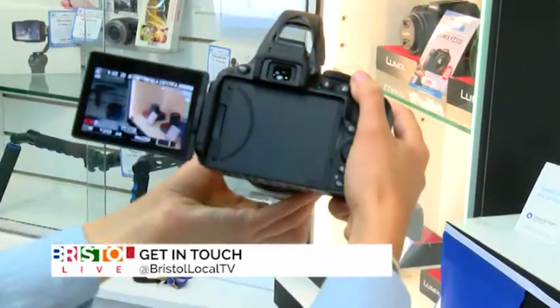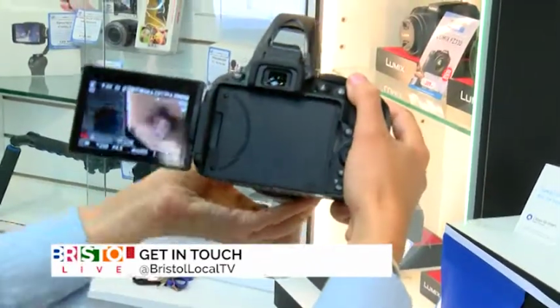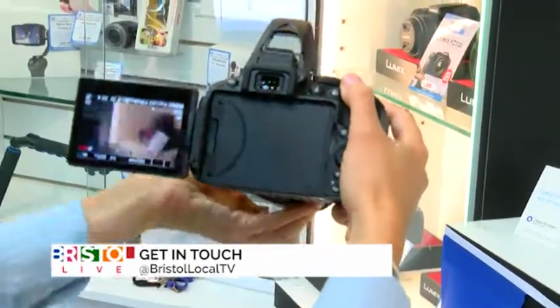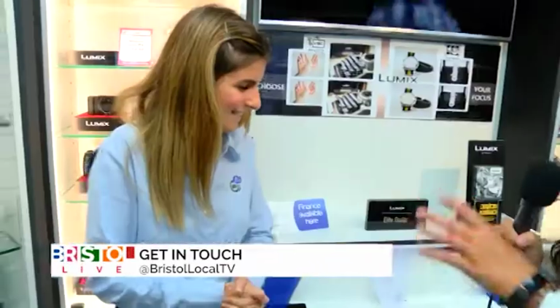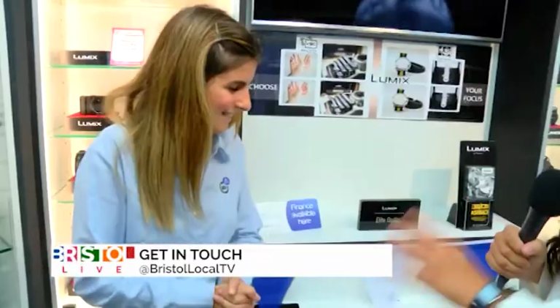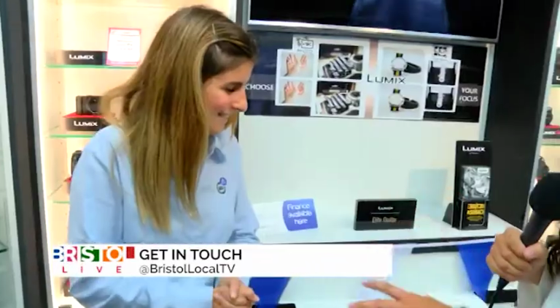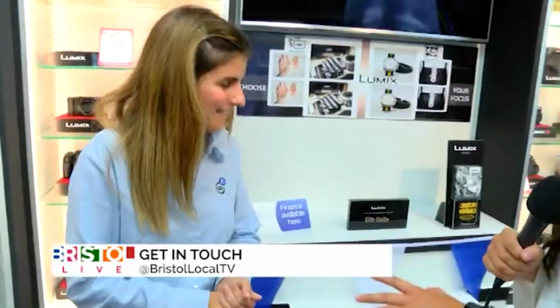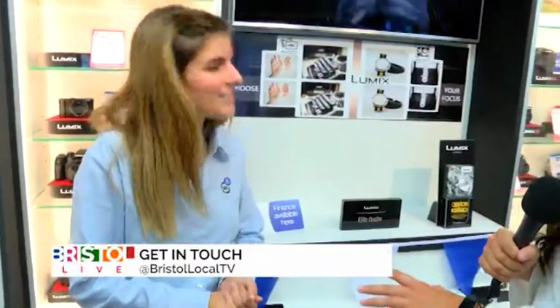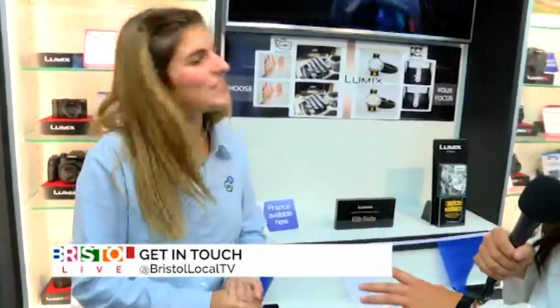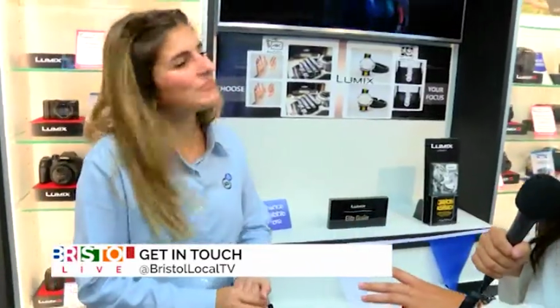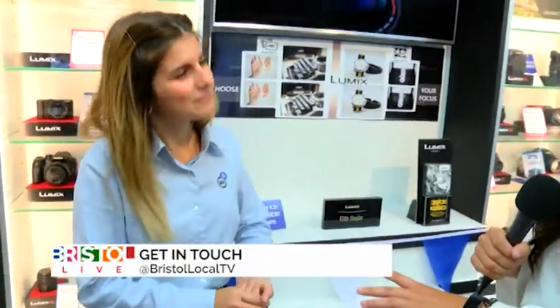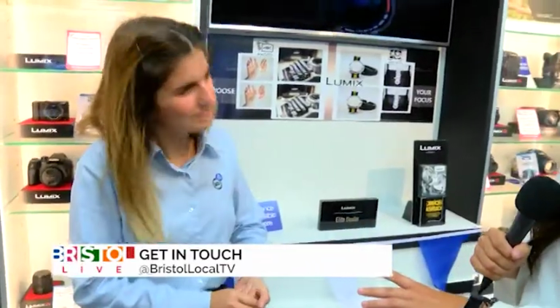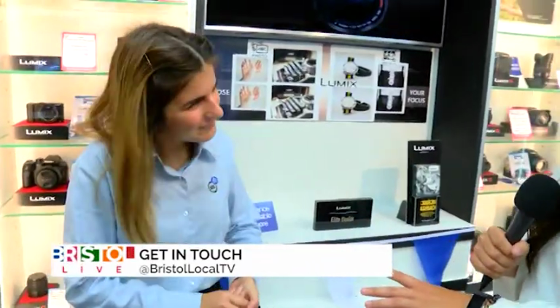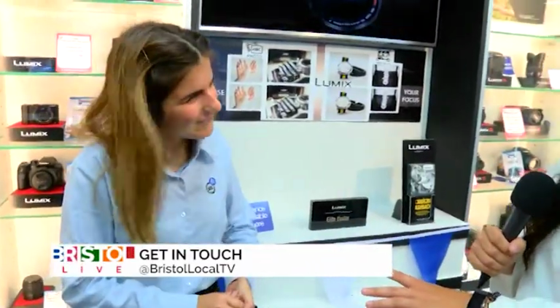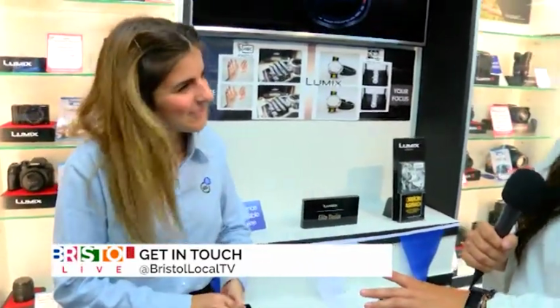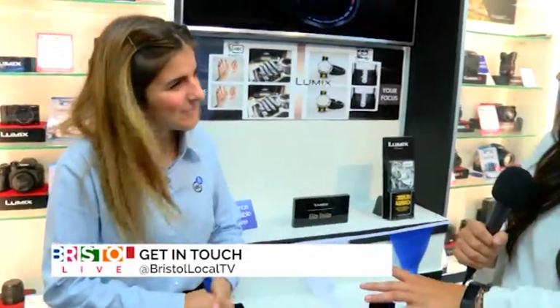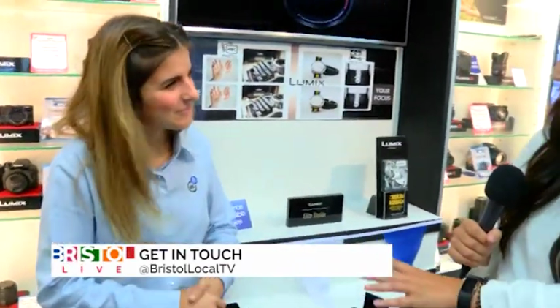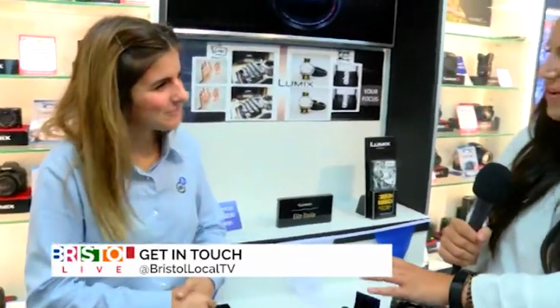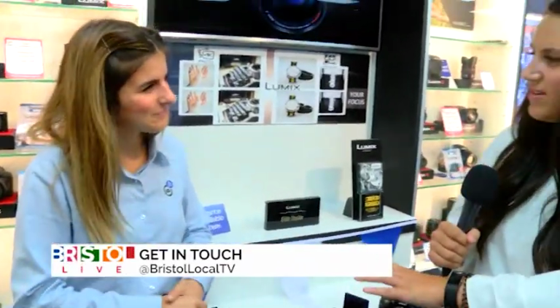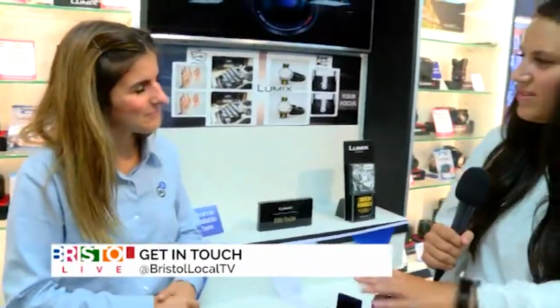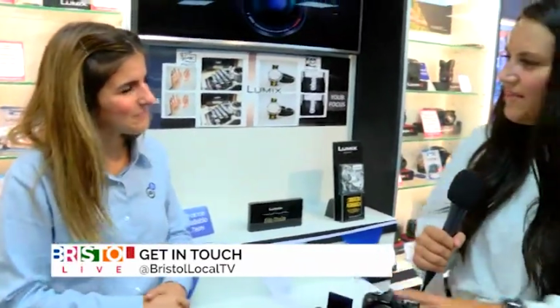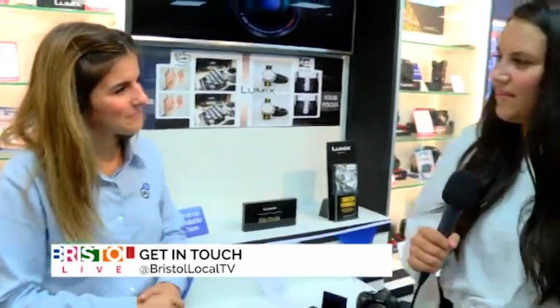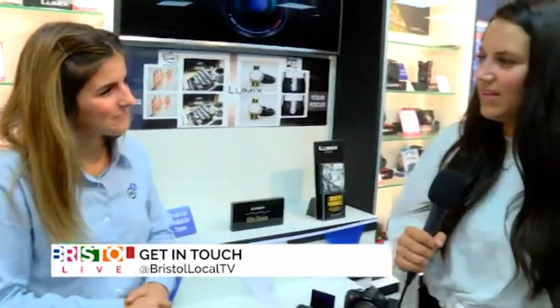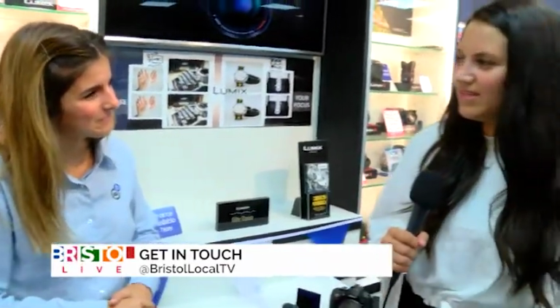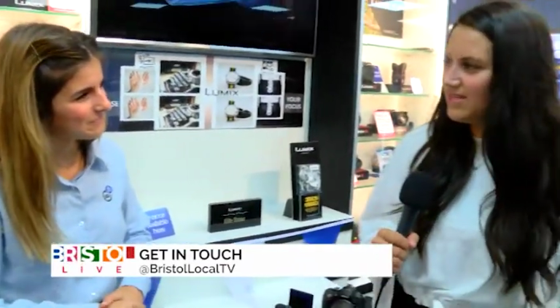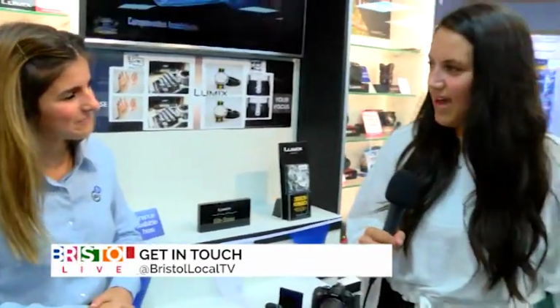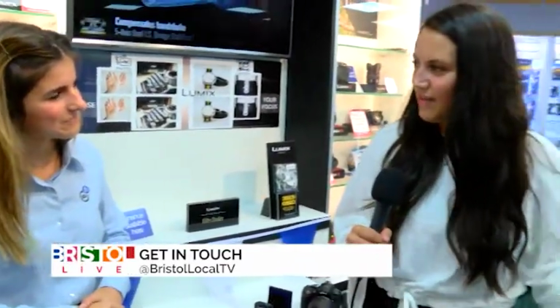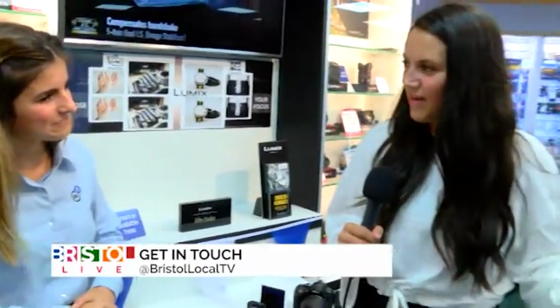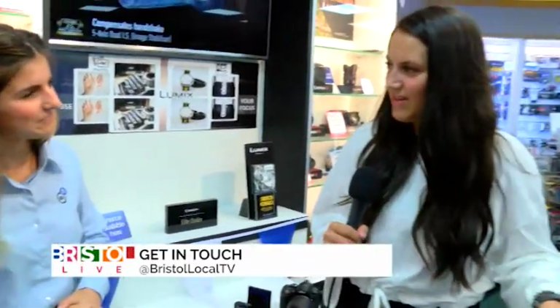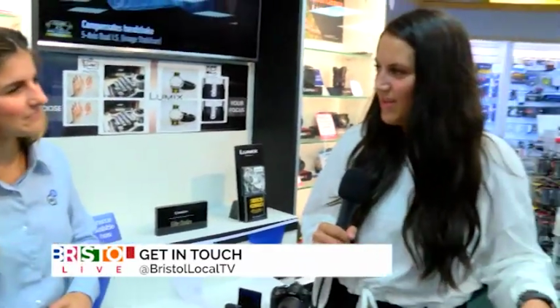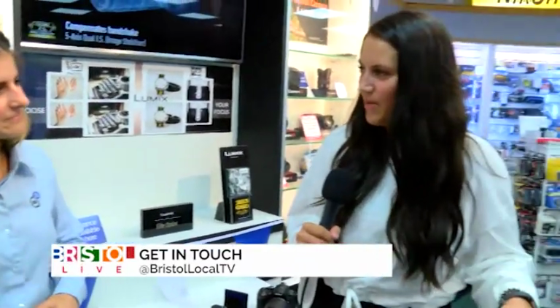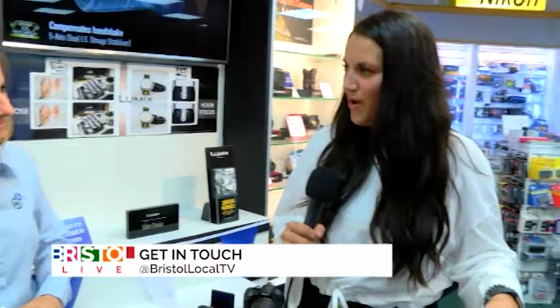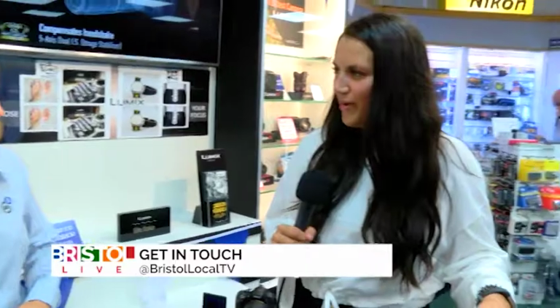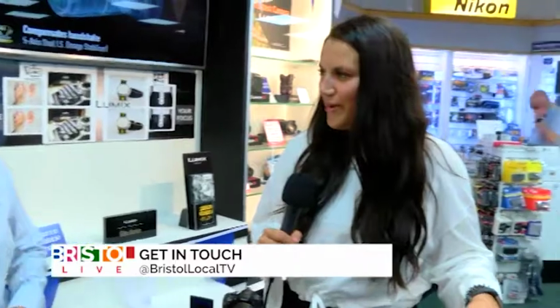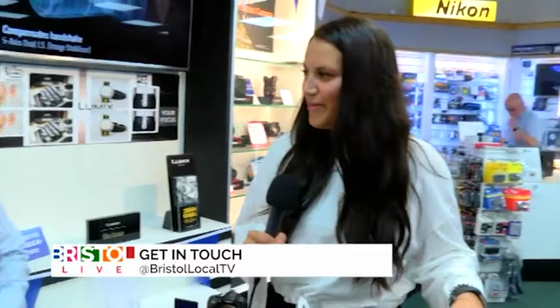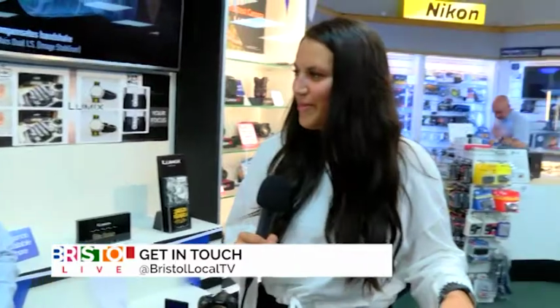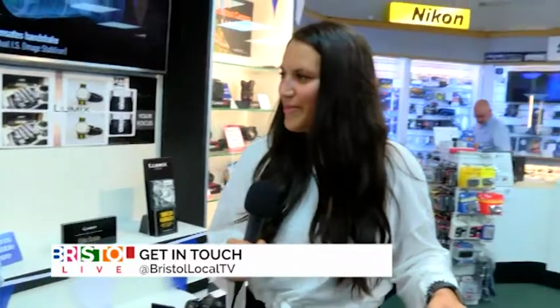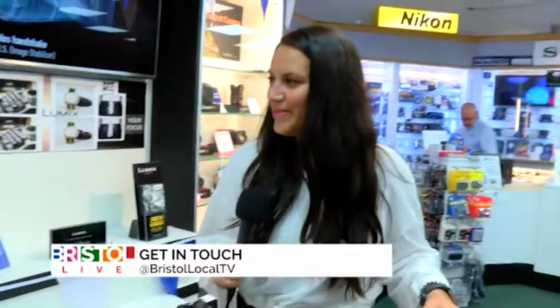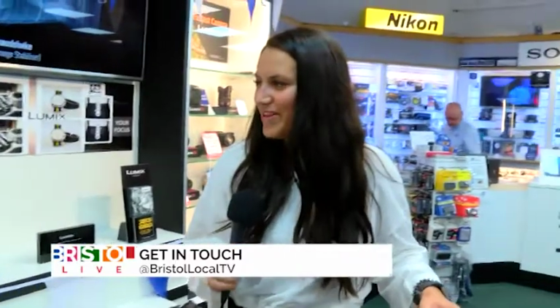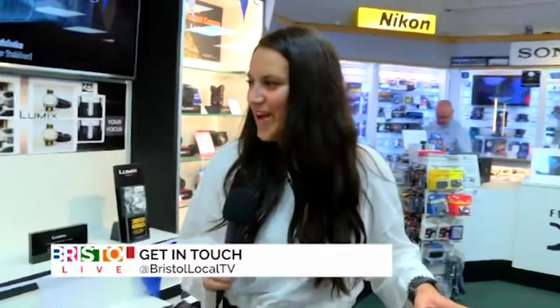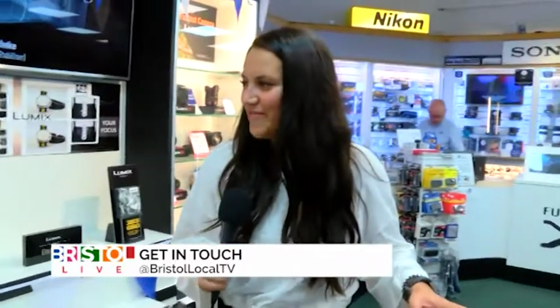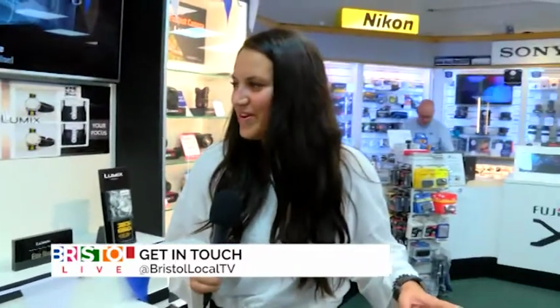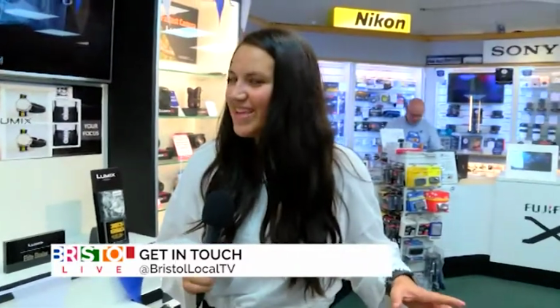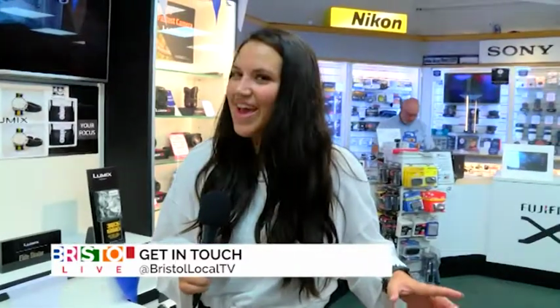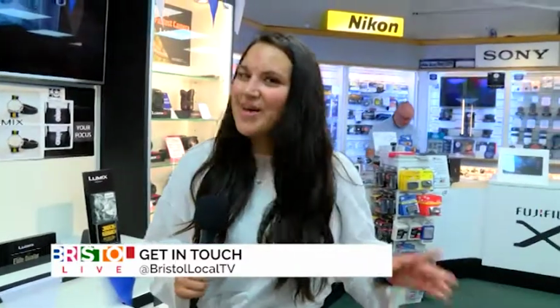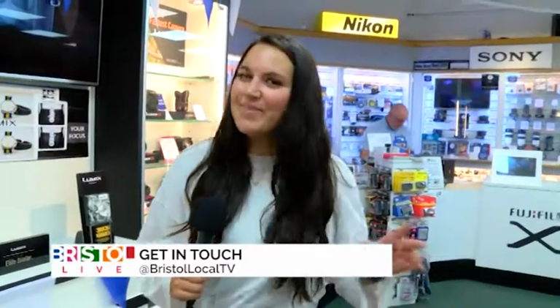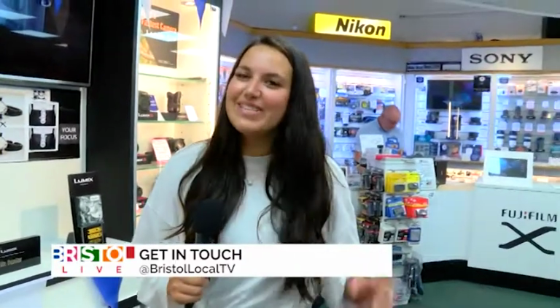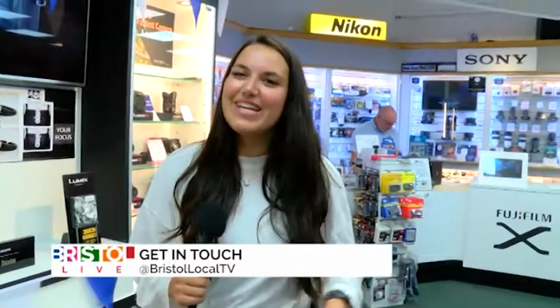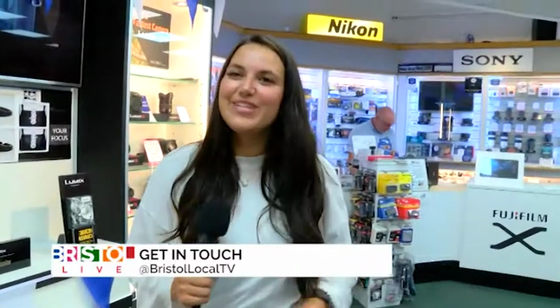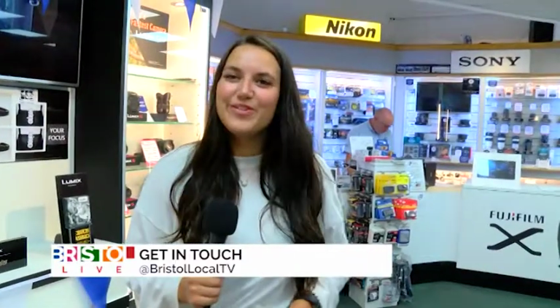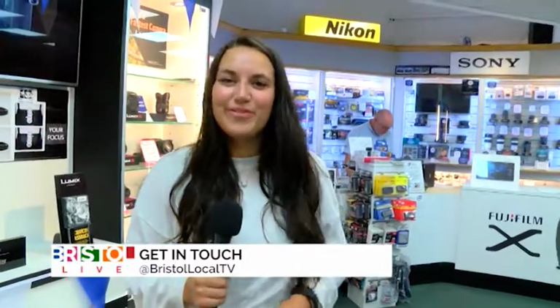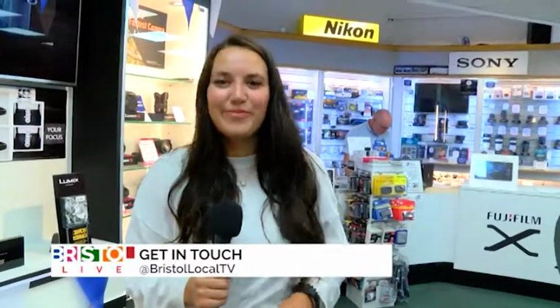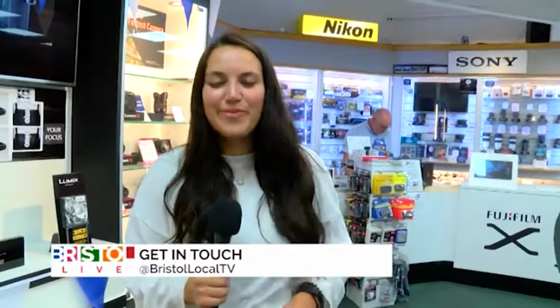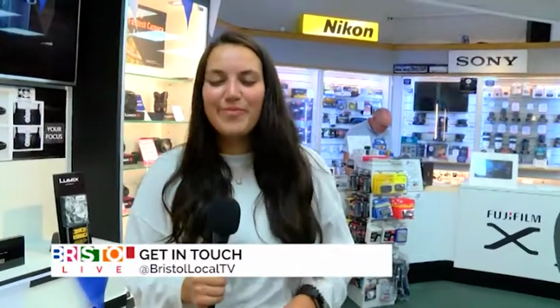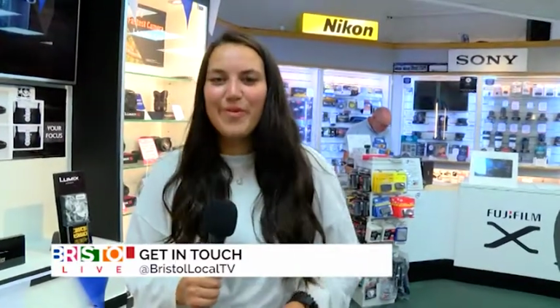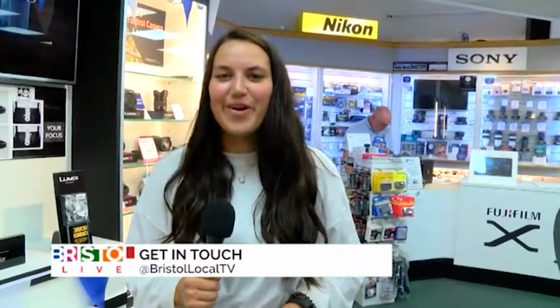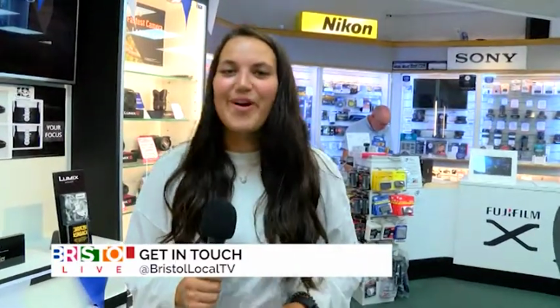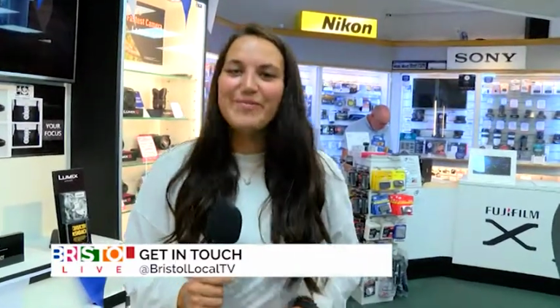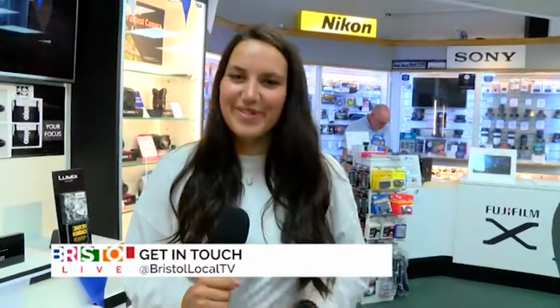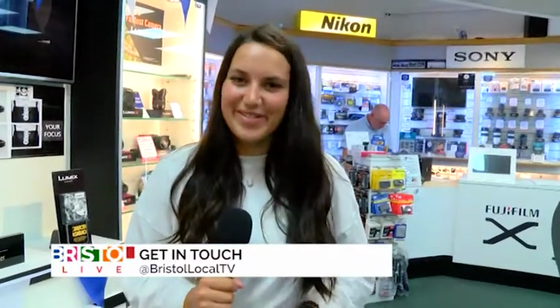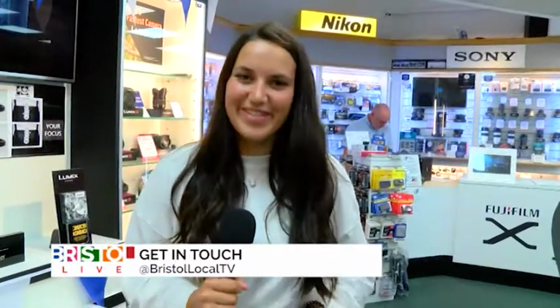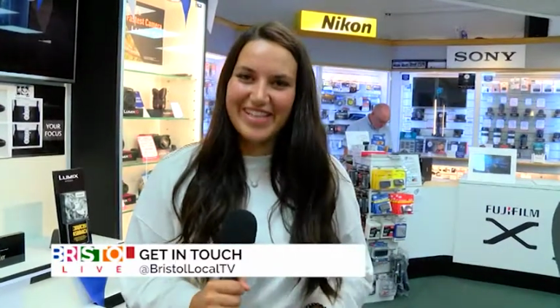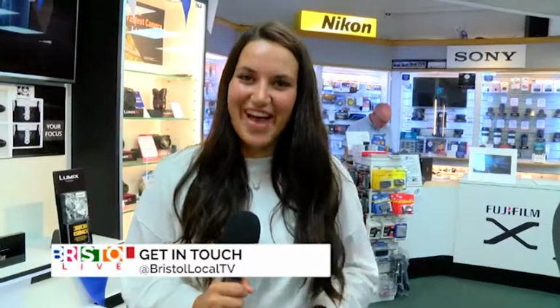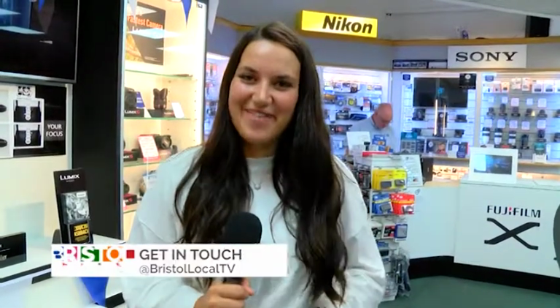Well thank you so much Sylvia — I think we're definitely set for our summer holiday with all those cameras. Stay tuned for more on Bristol Live.